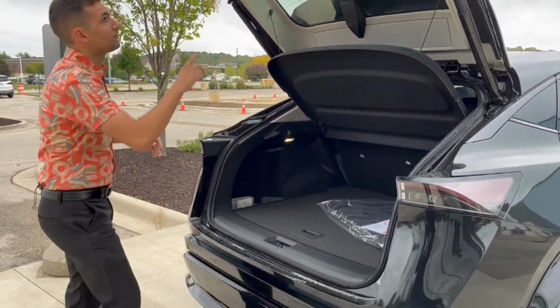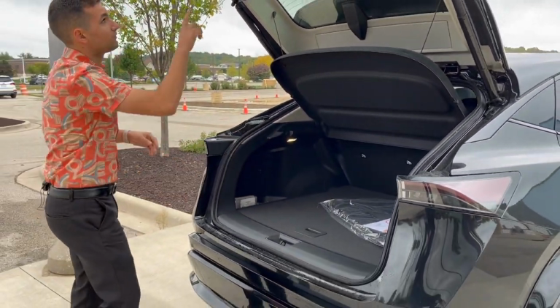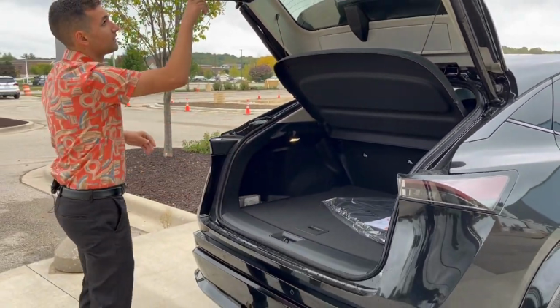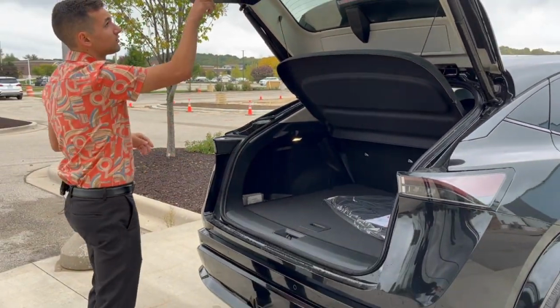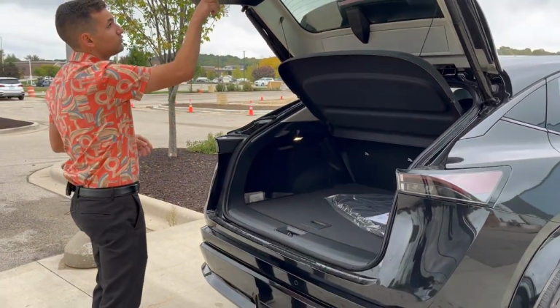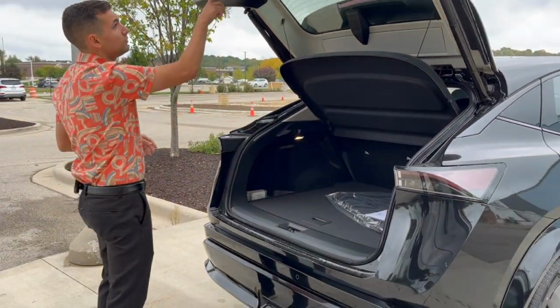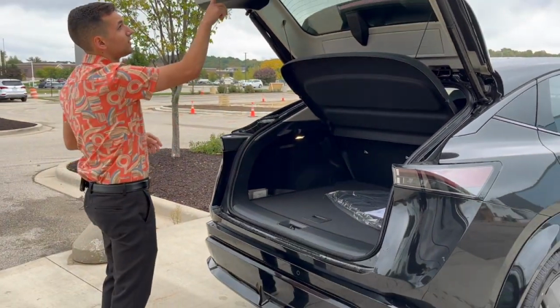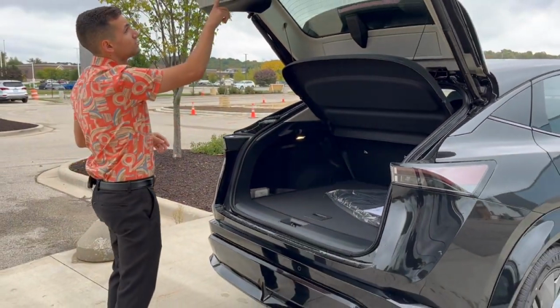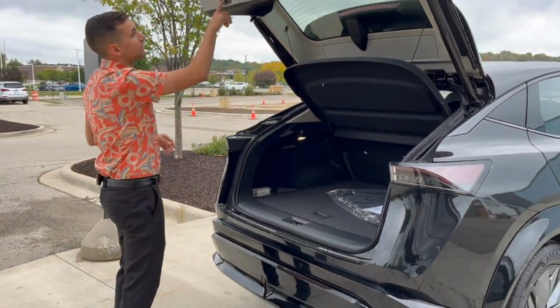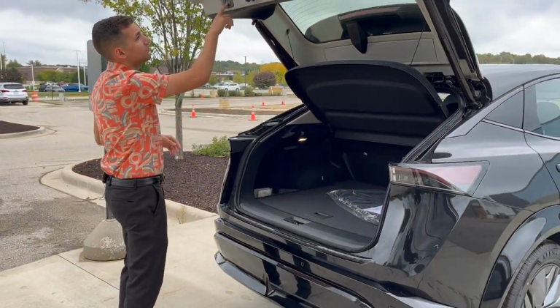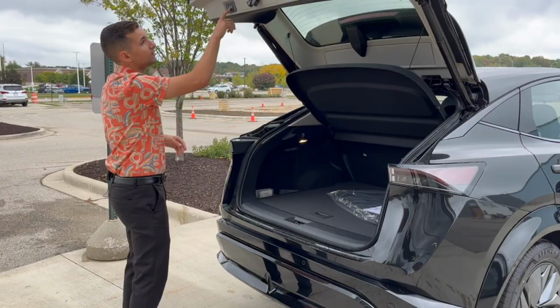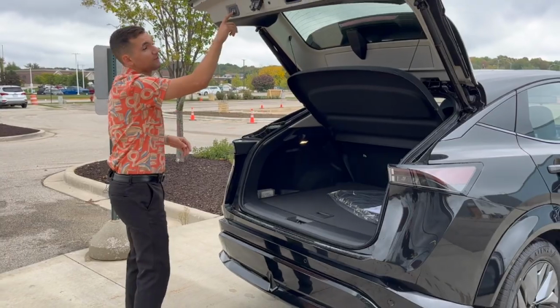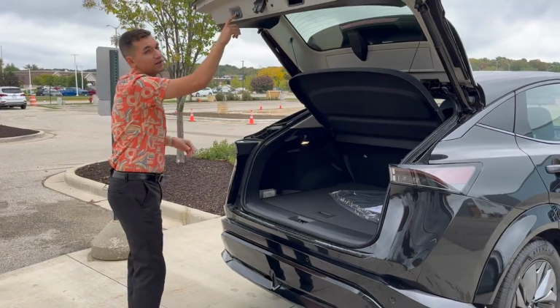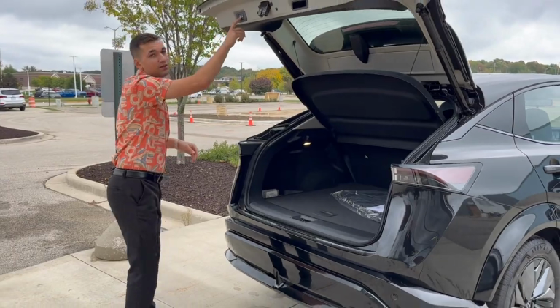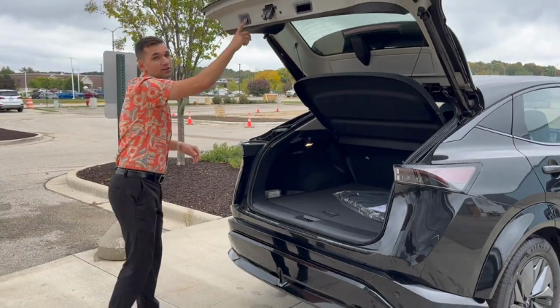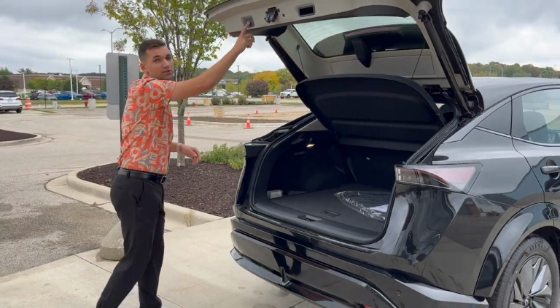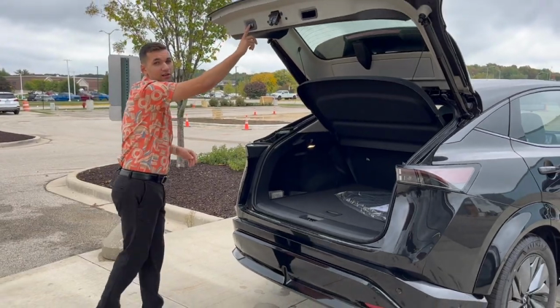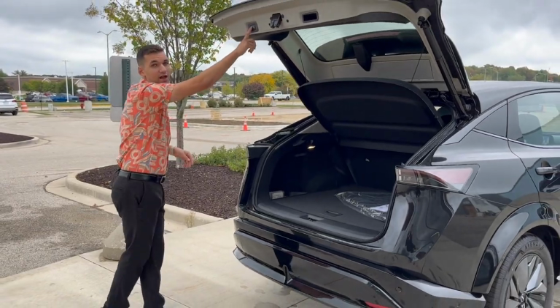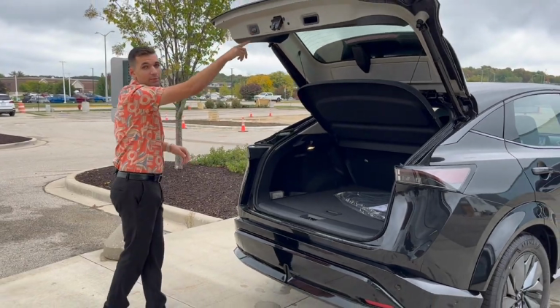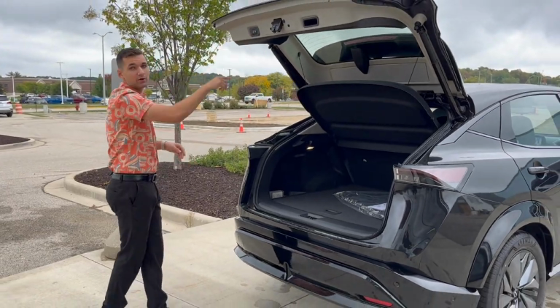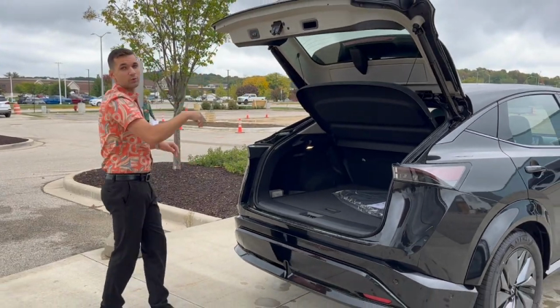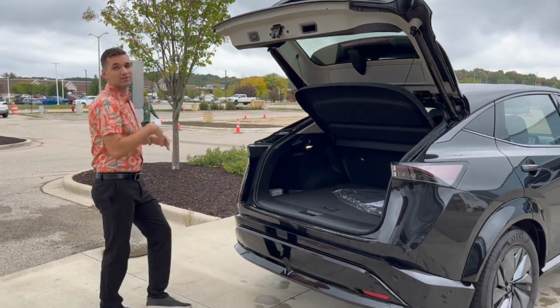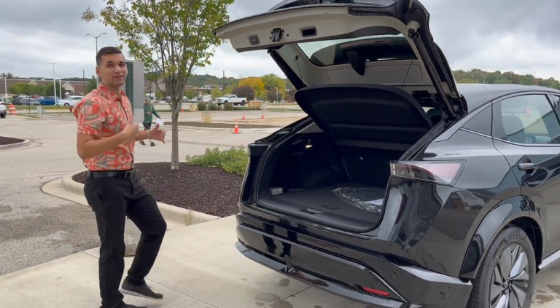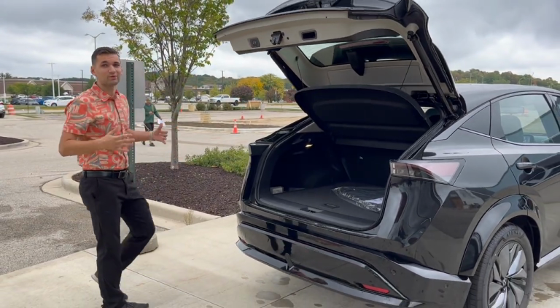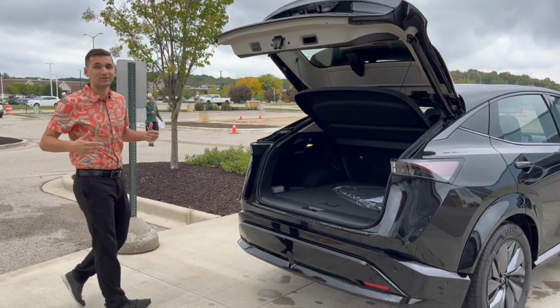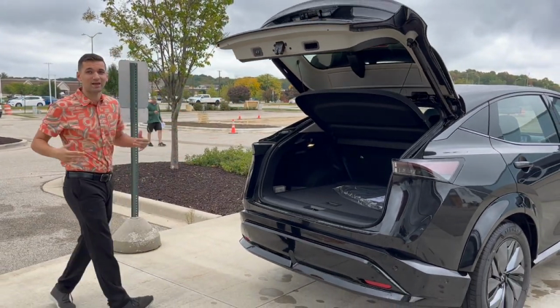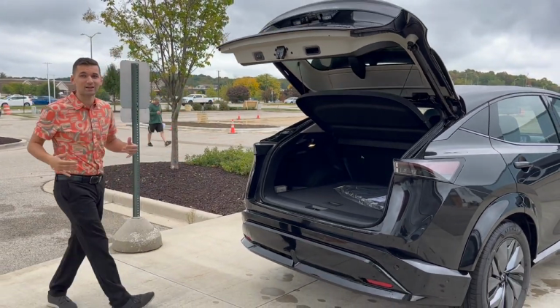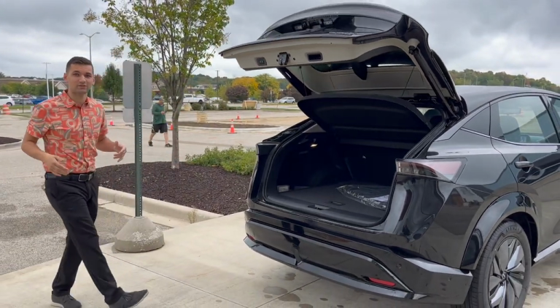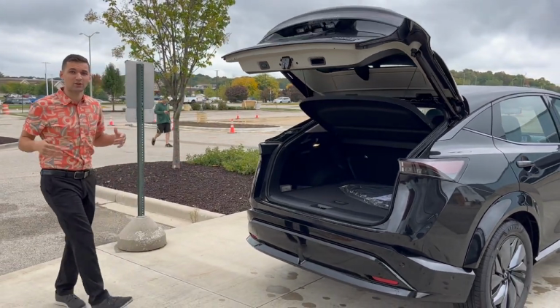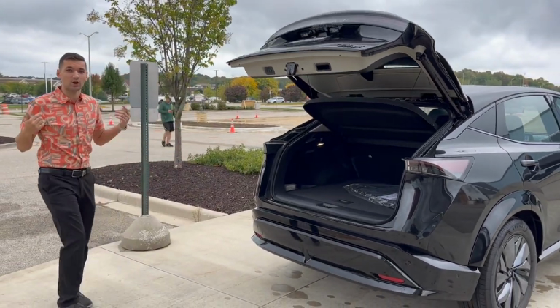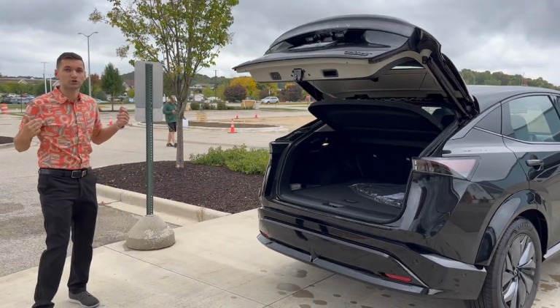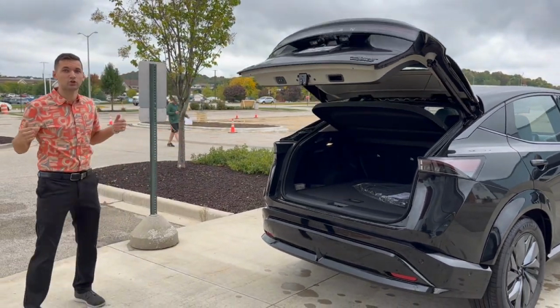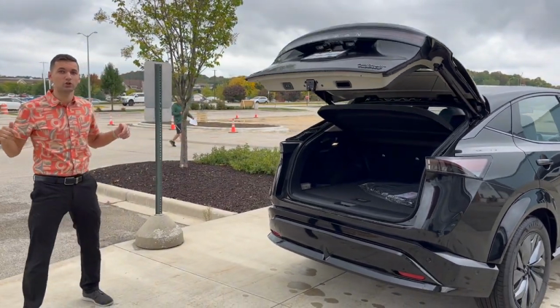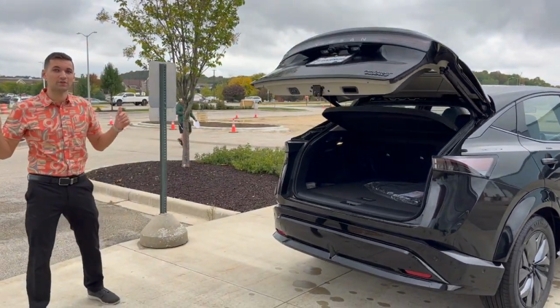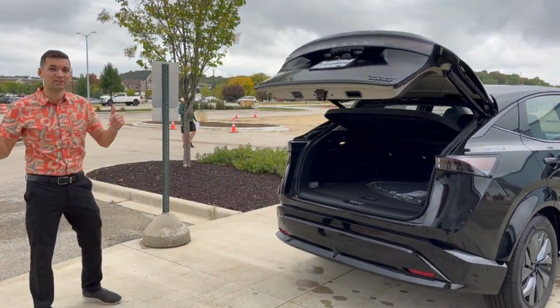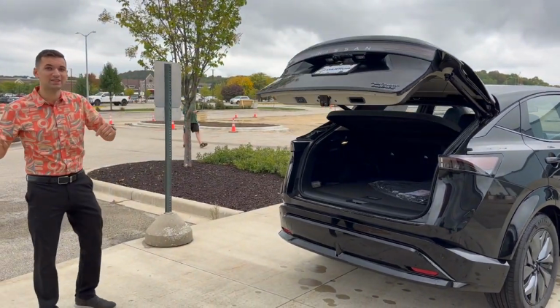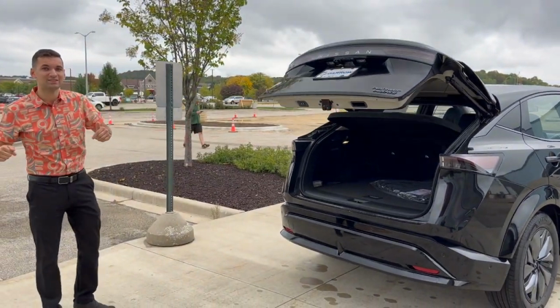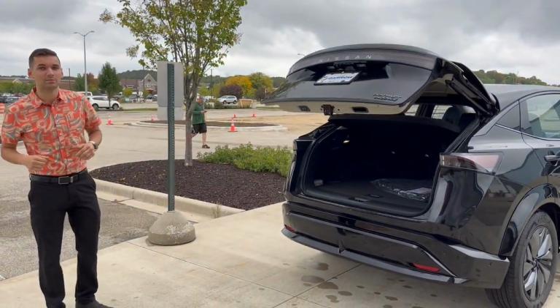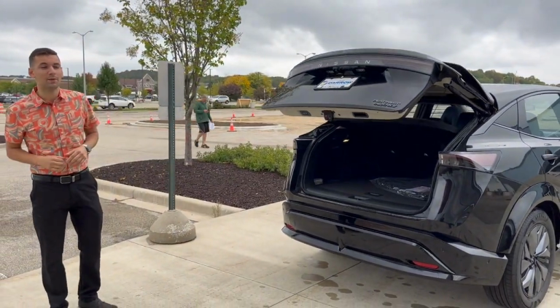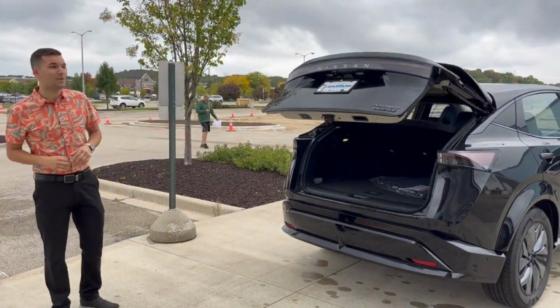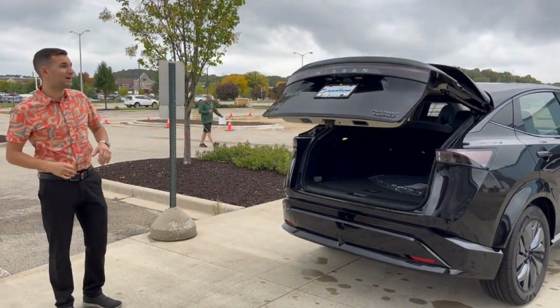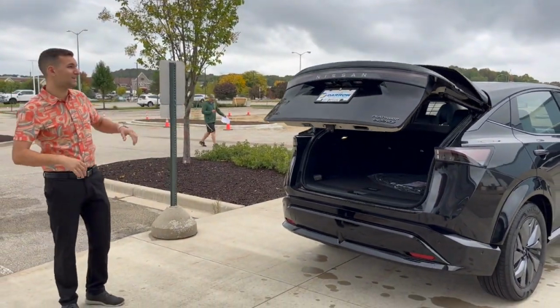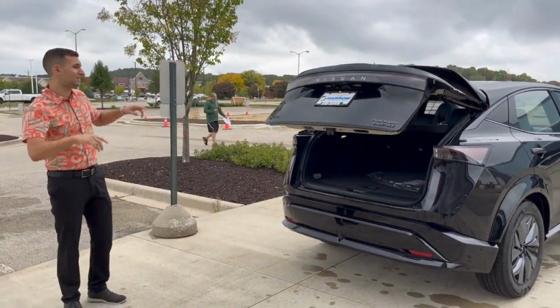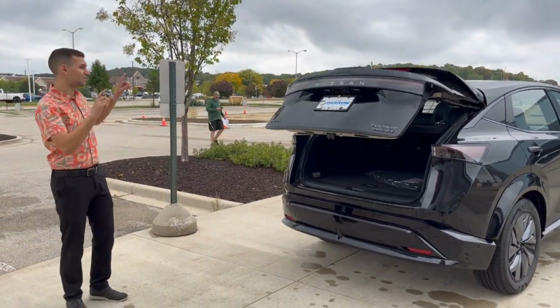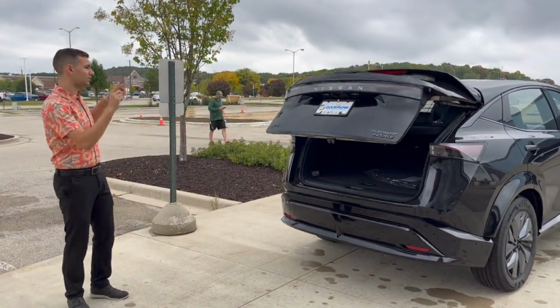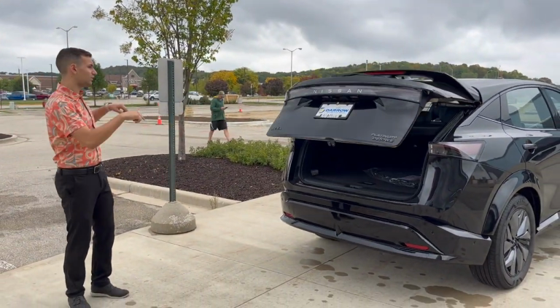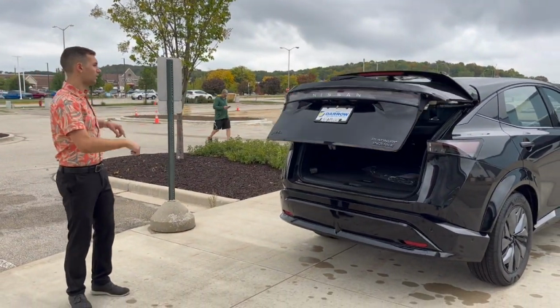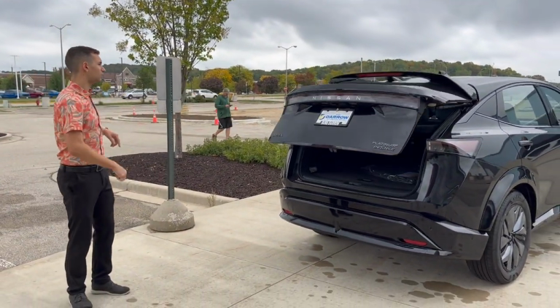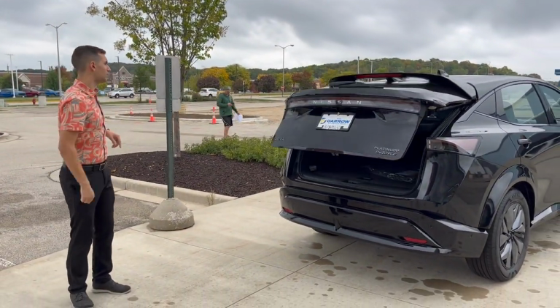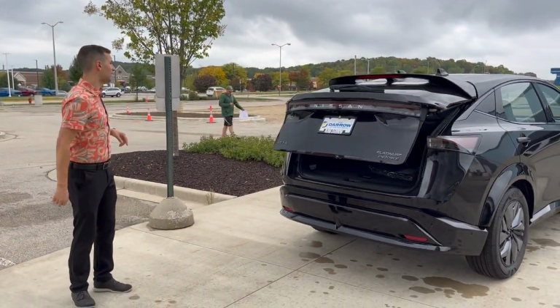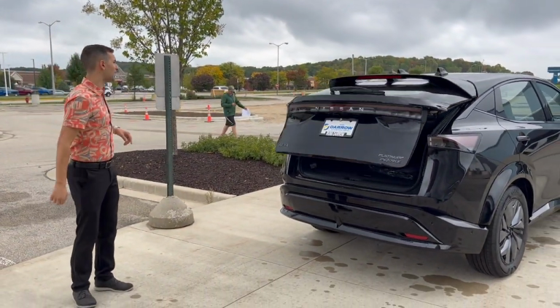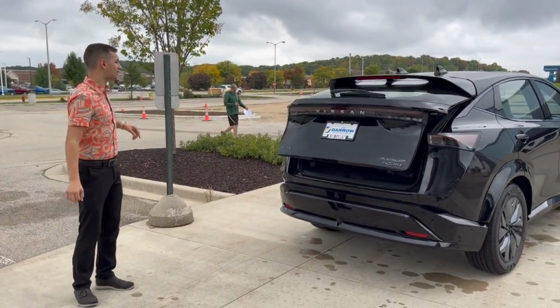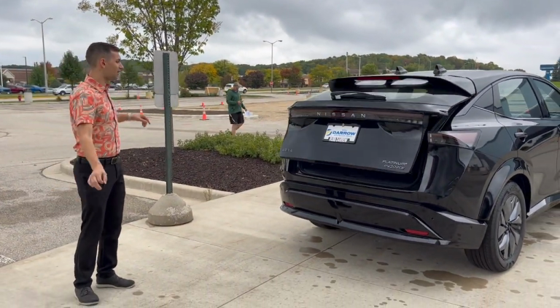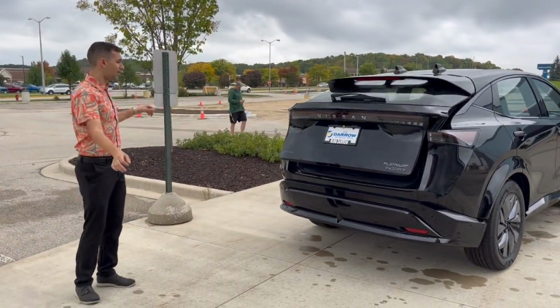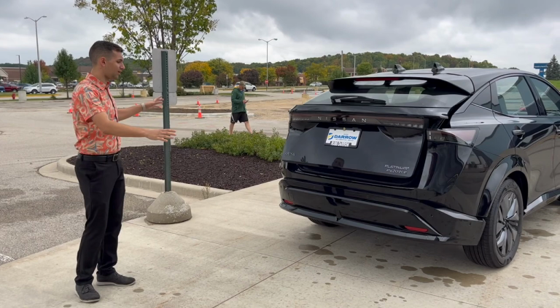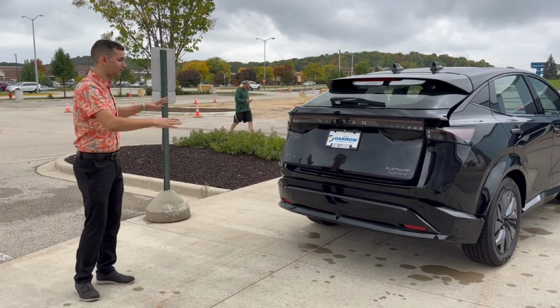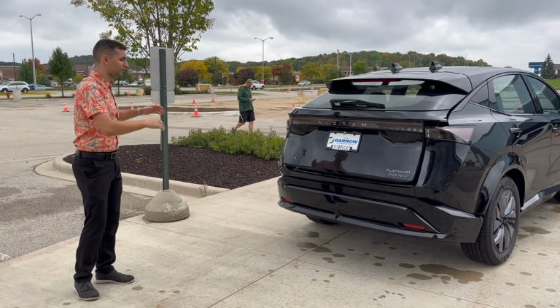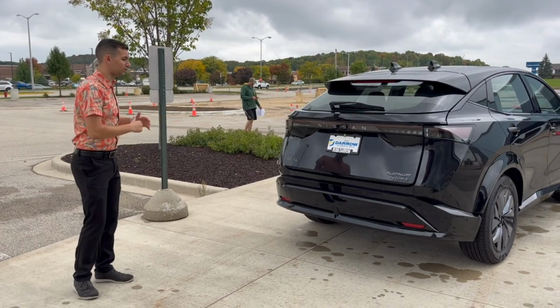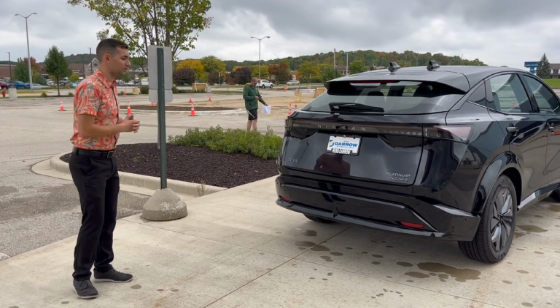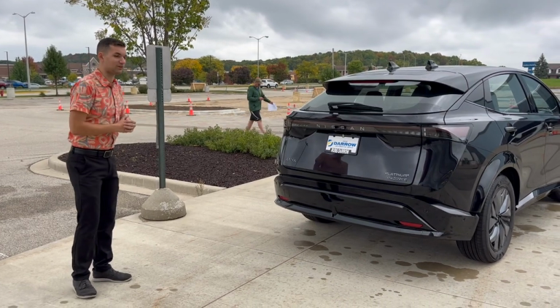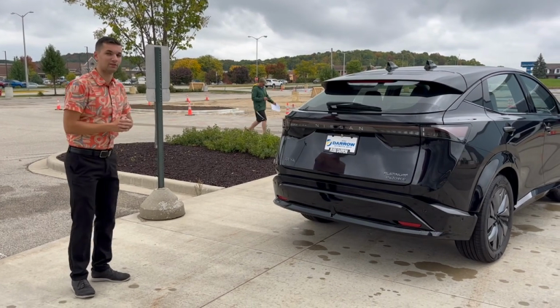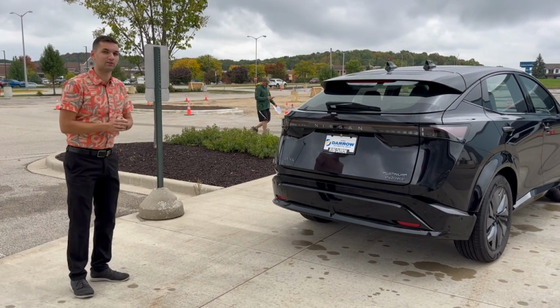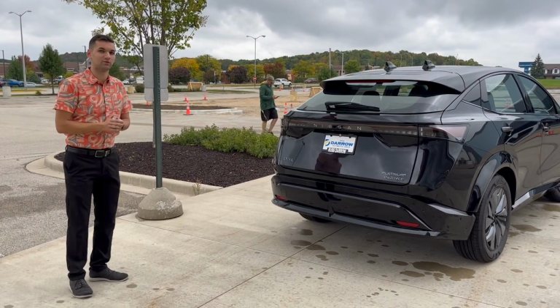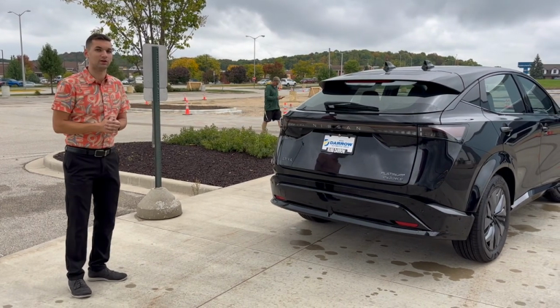We've got two buttons up here — if I hit this lock button, what's nice is the car's turned off with the keys in my pocket, and it will close and lock all four doors right from the trunk area.